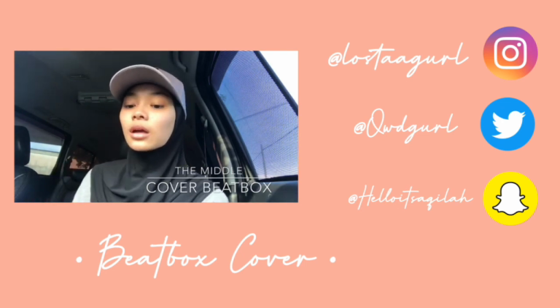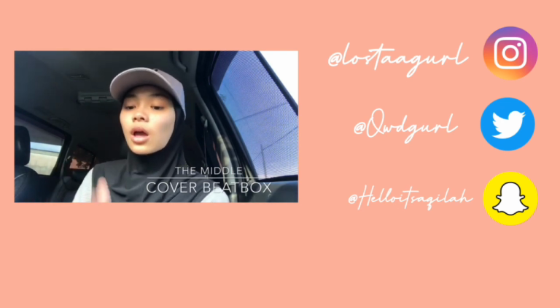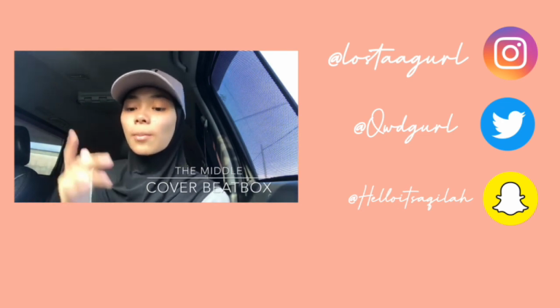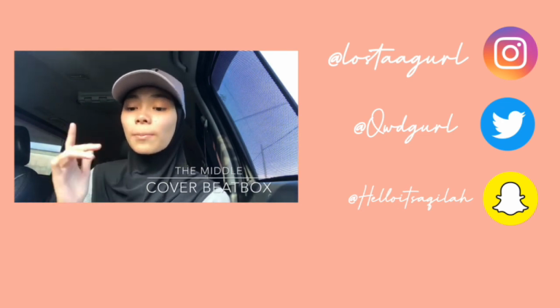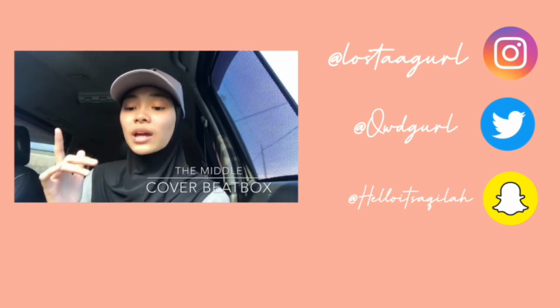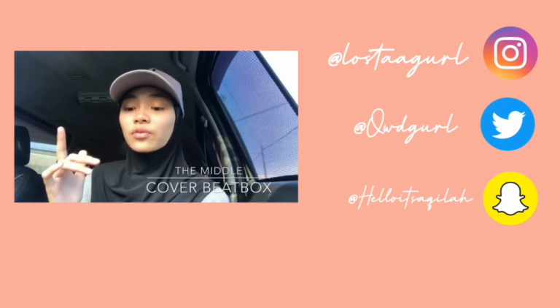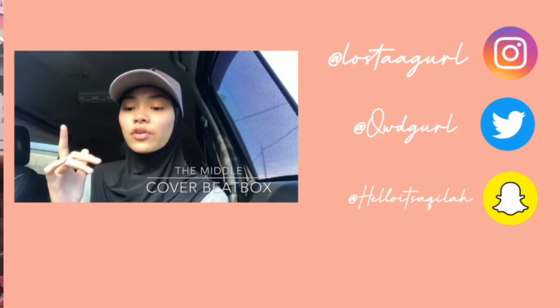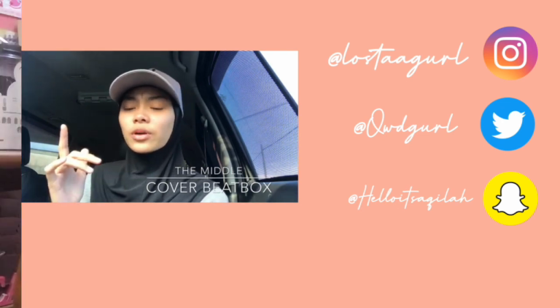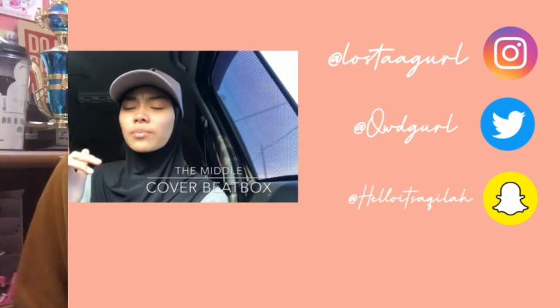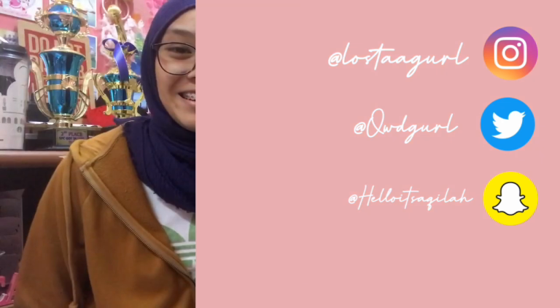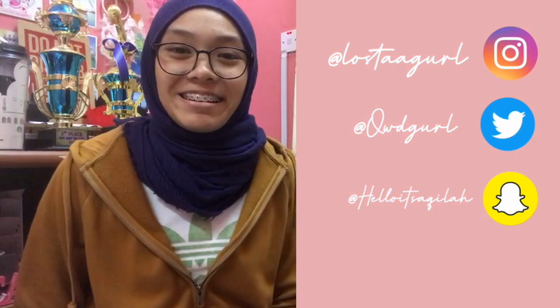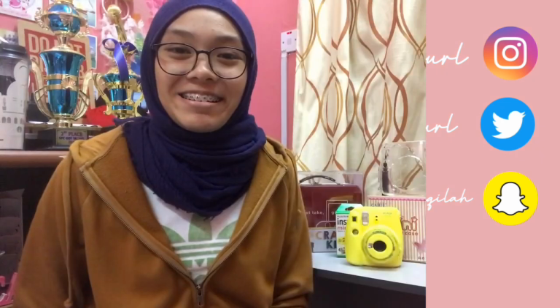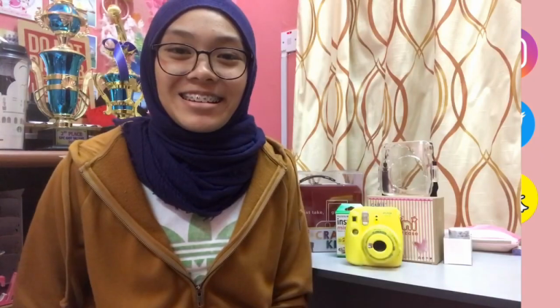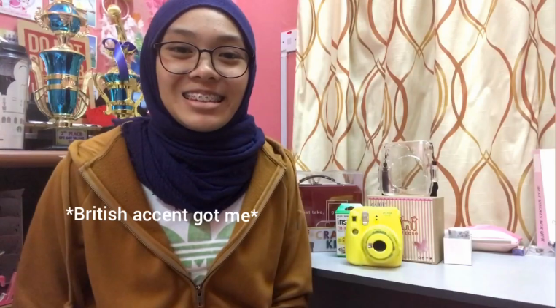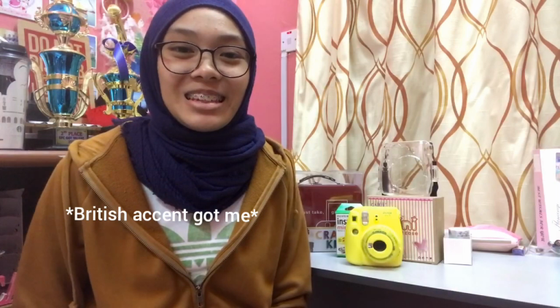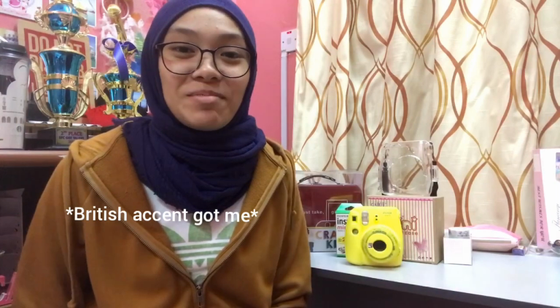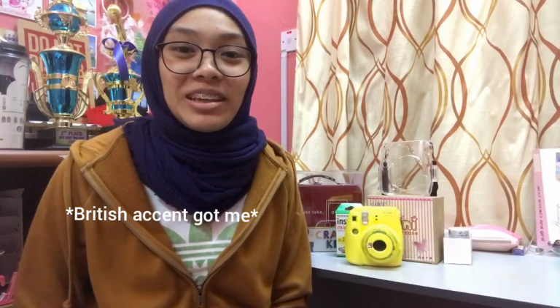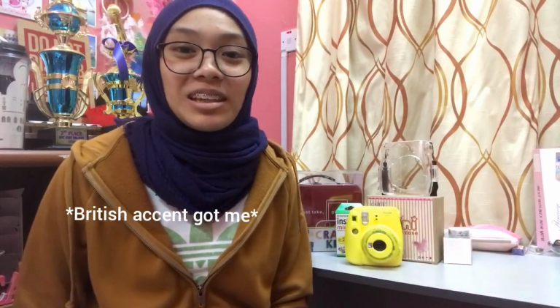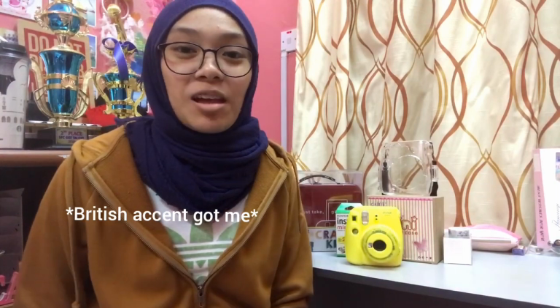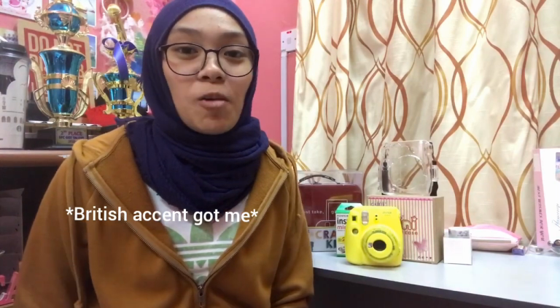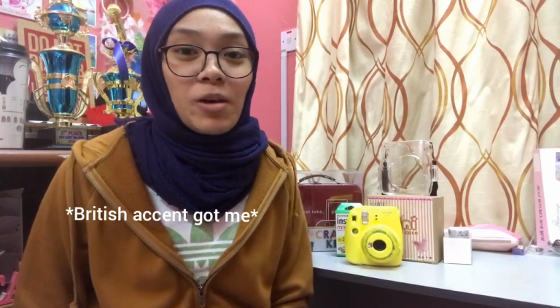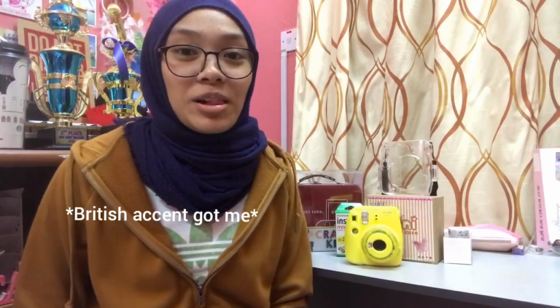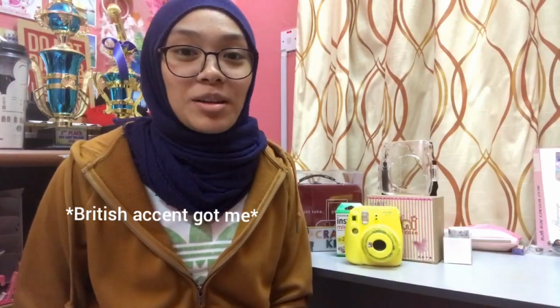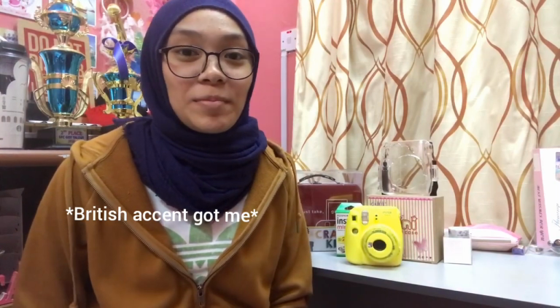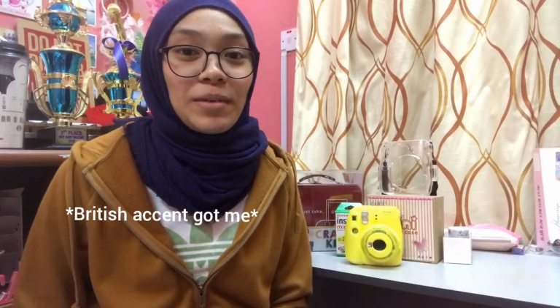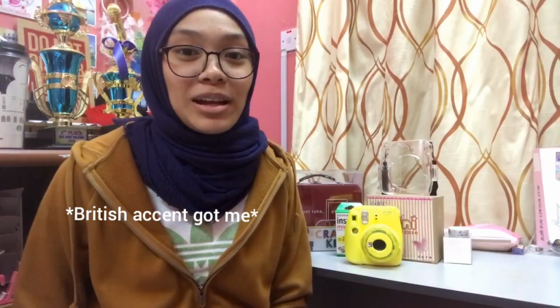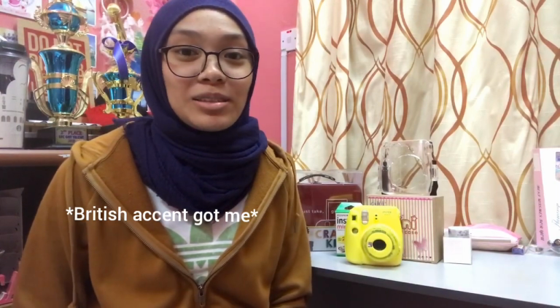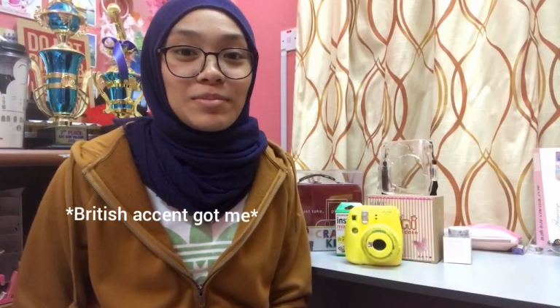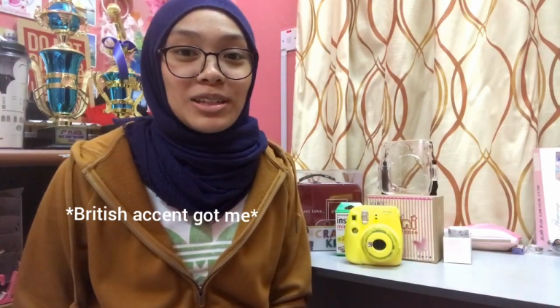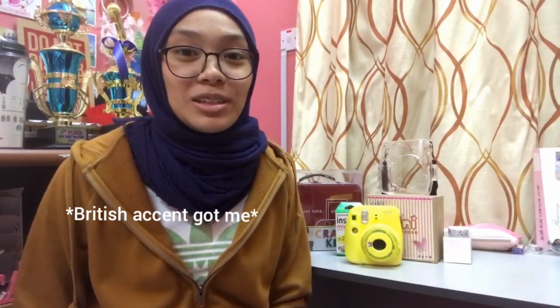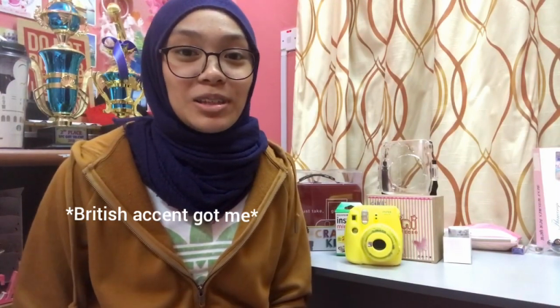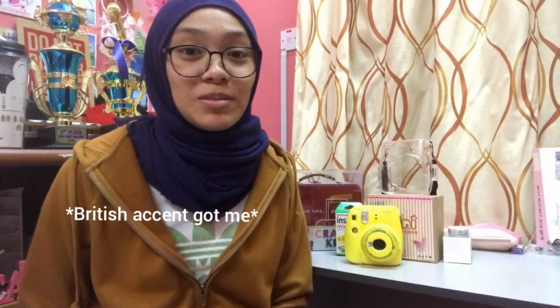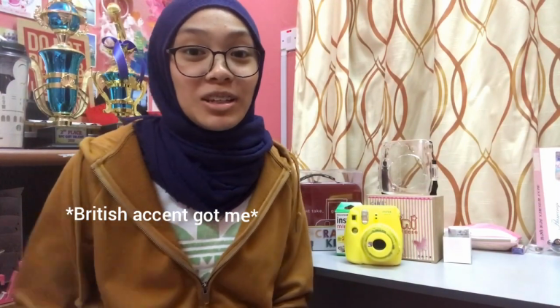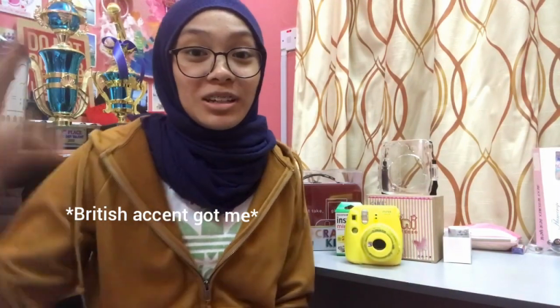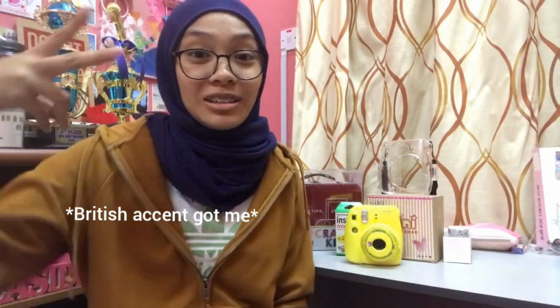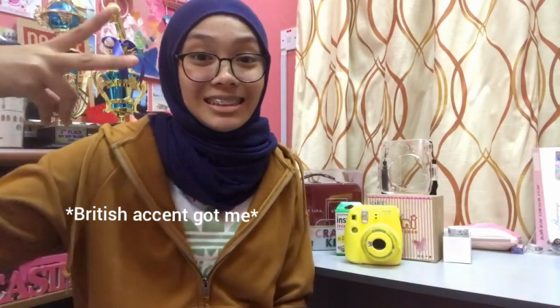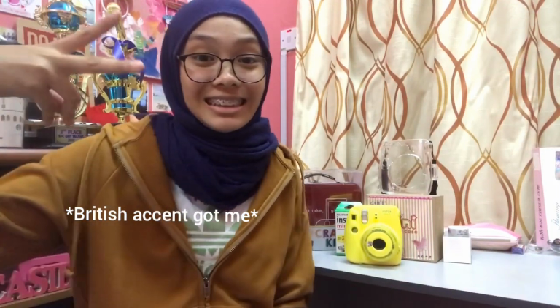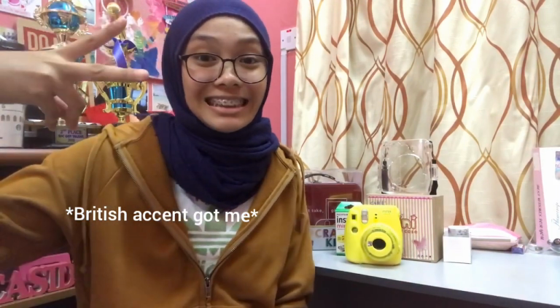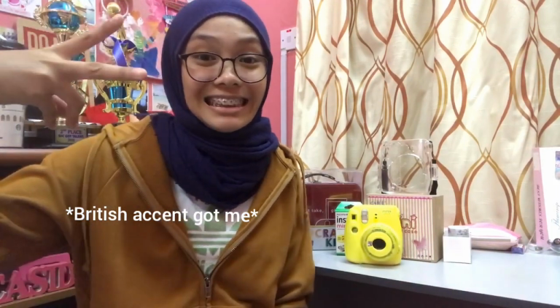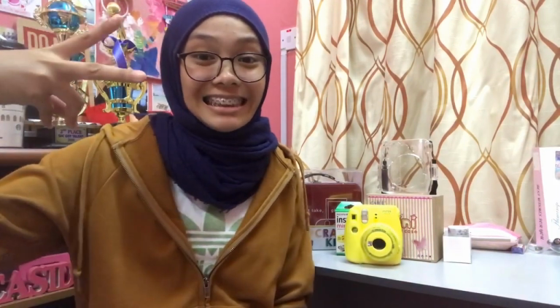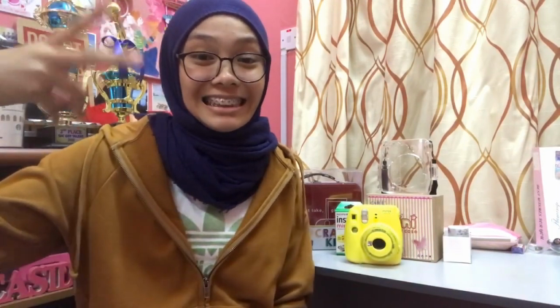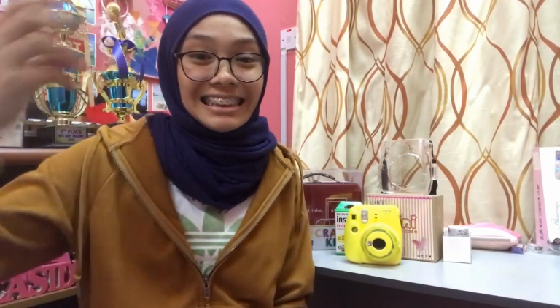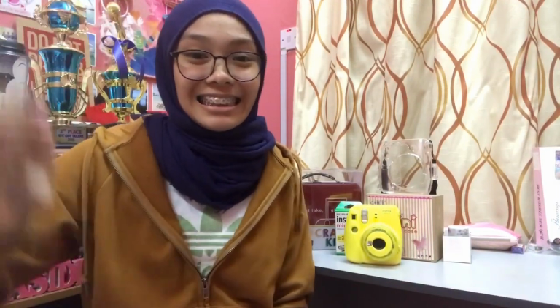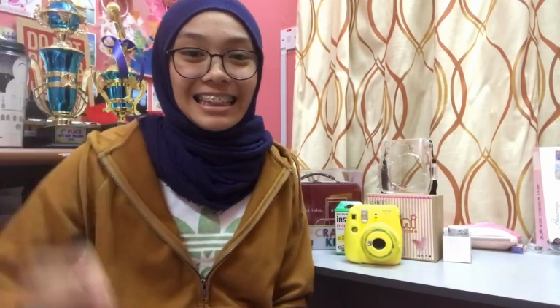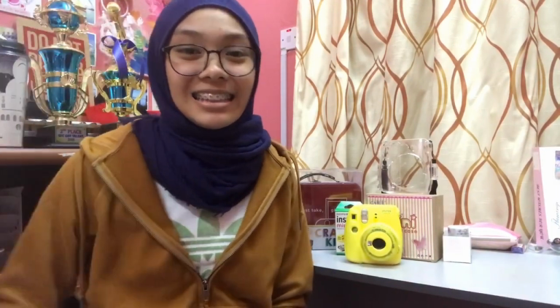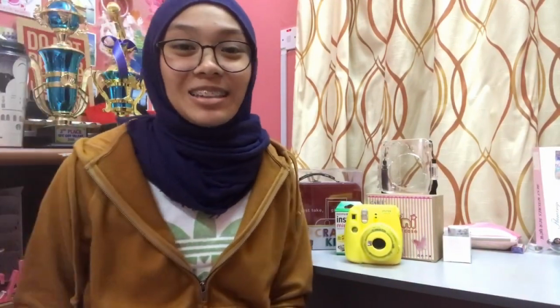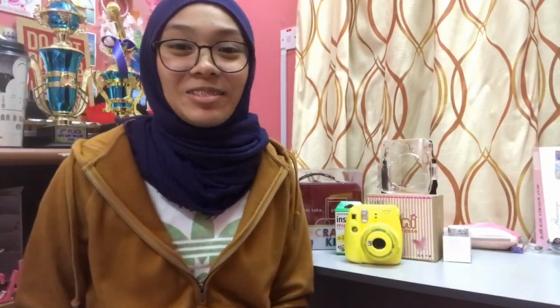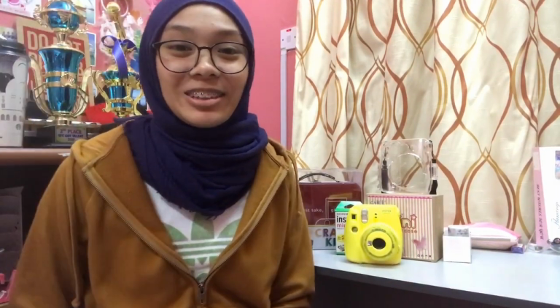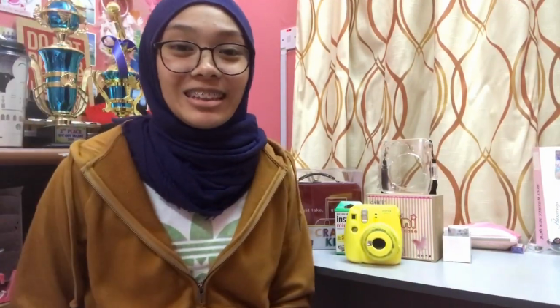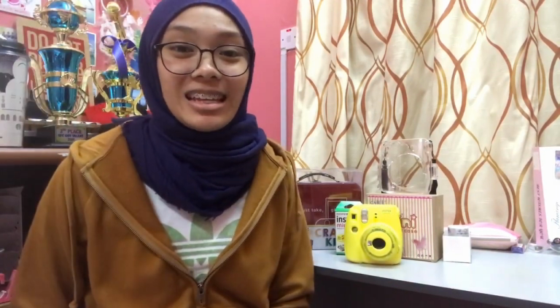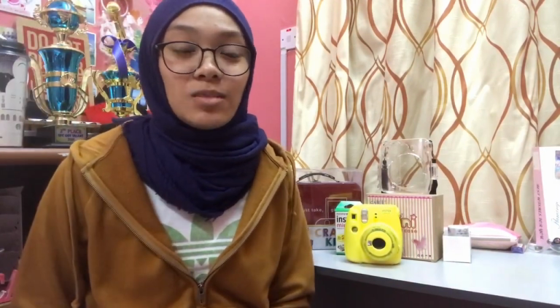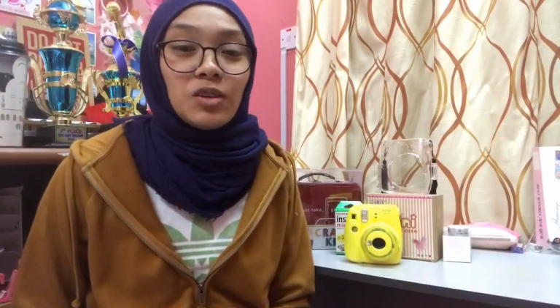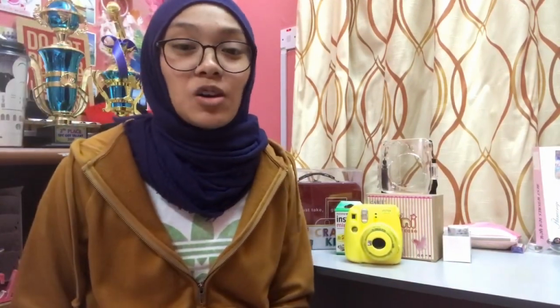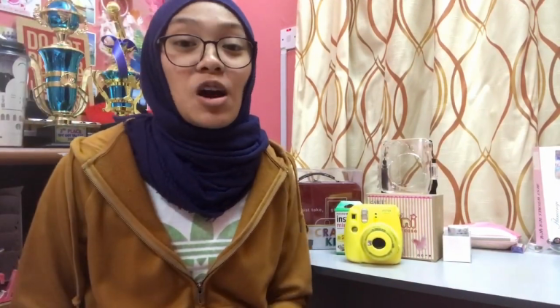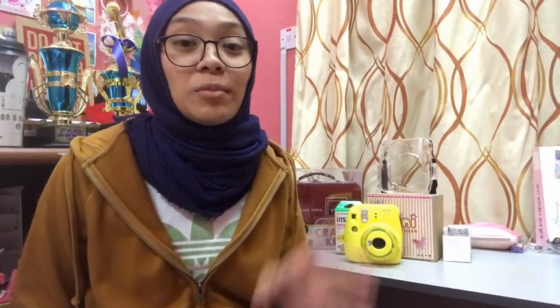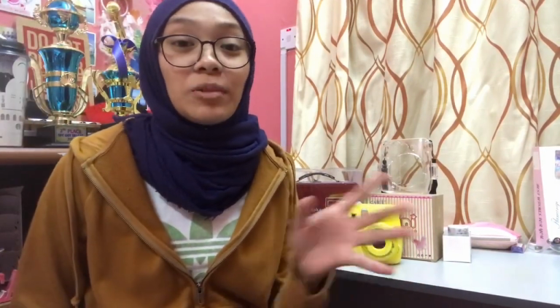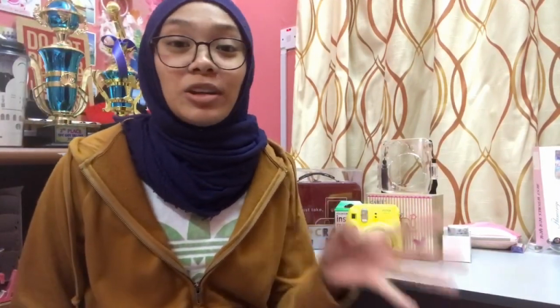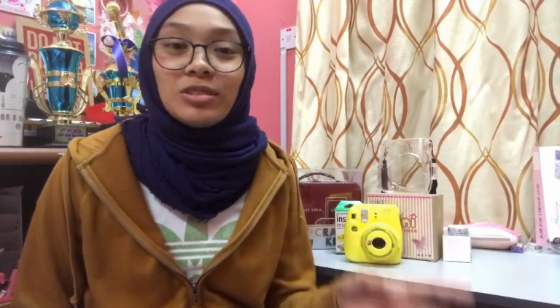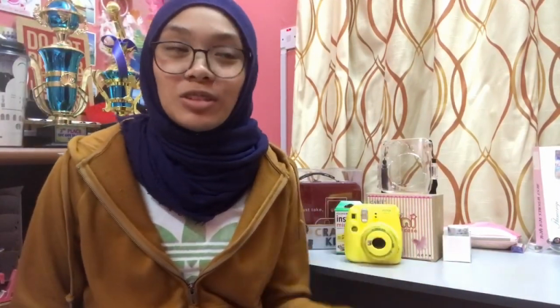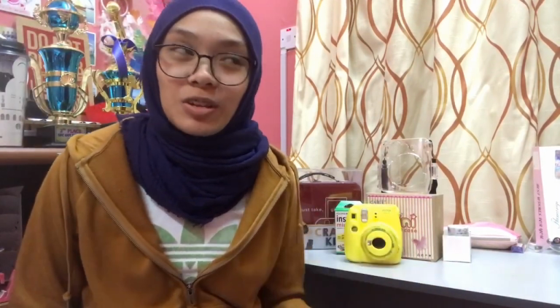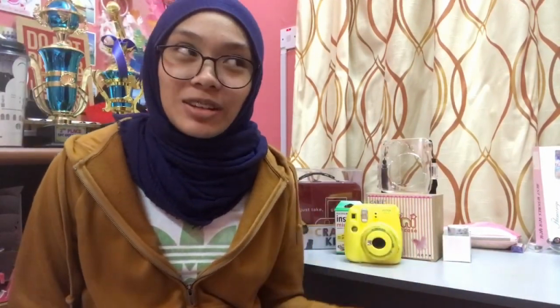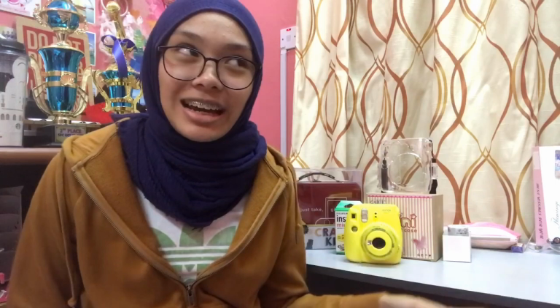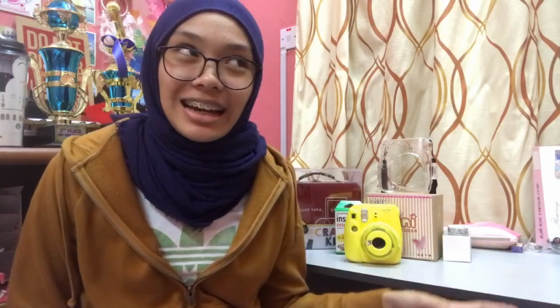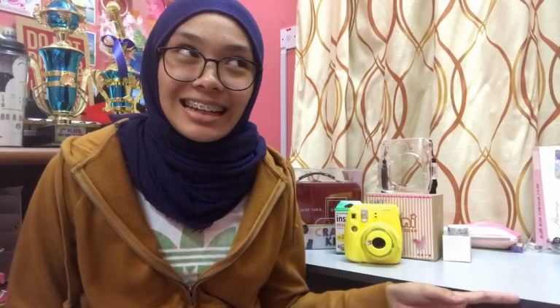Hey guys, it's Mirakila, welcome back to my YouTube channel. So for today's video, I'm going to show you guys one of my...